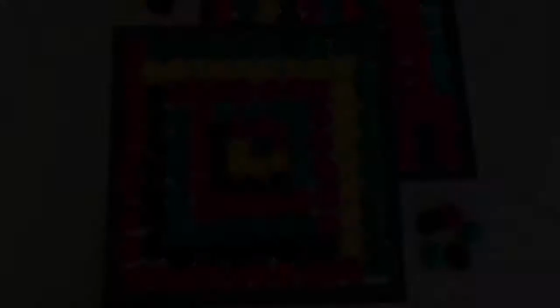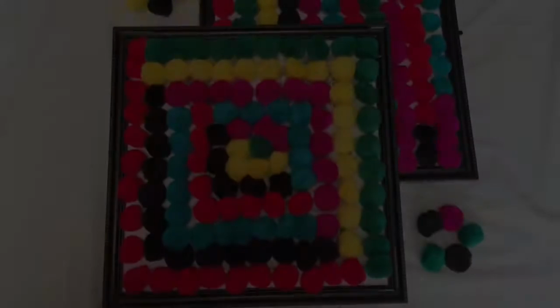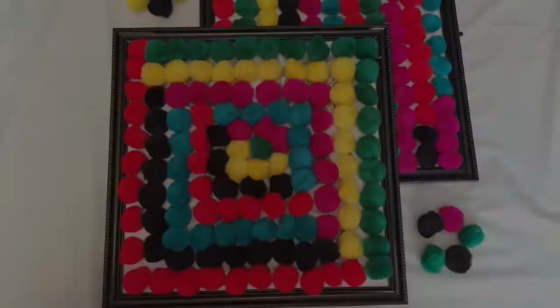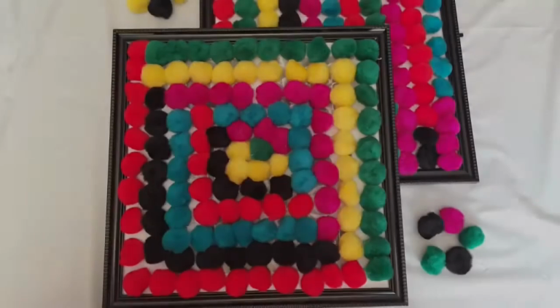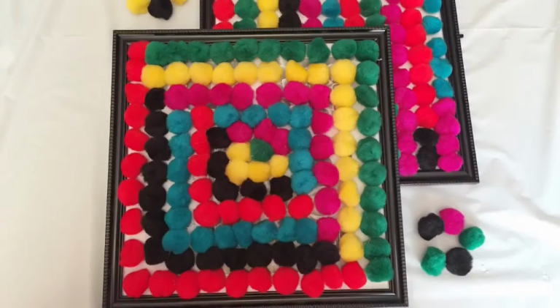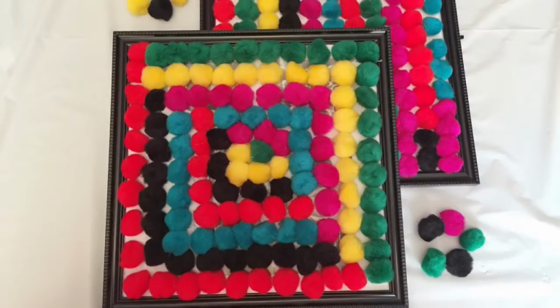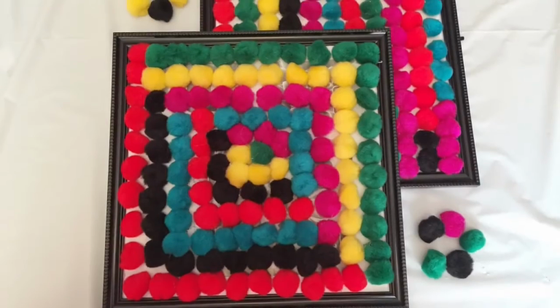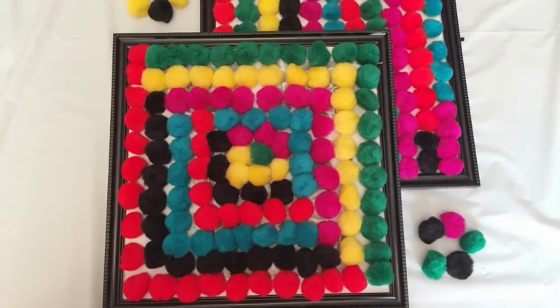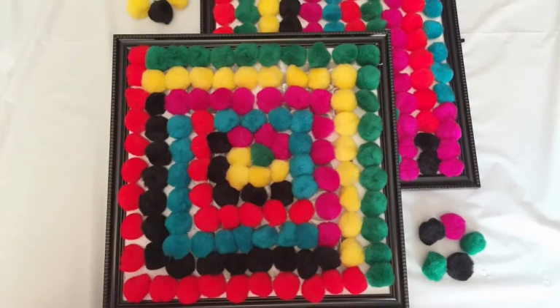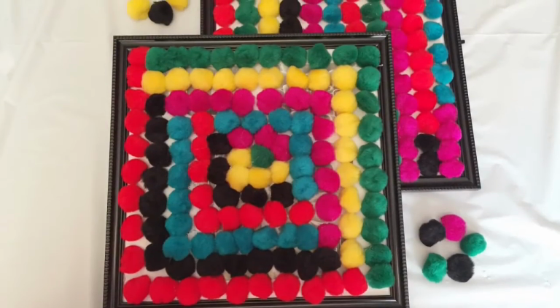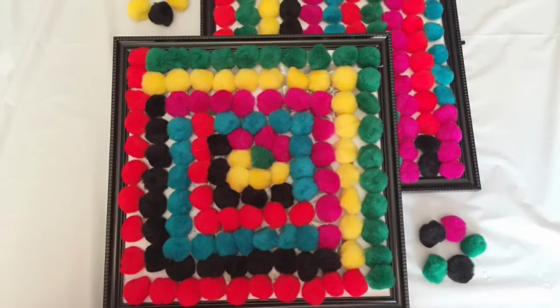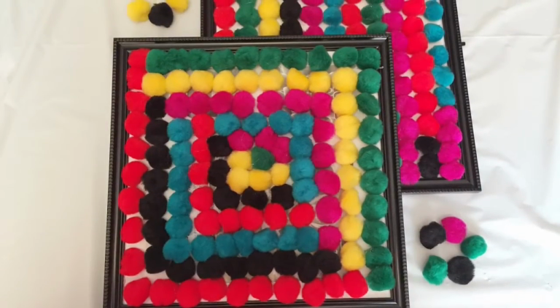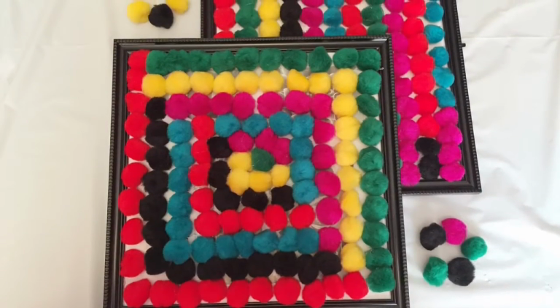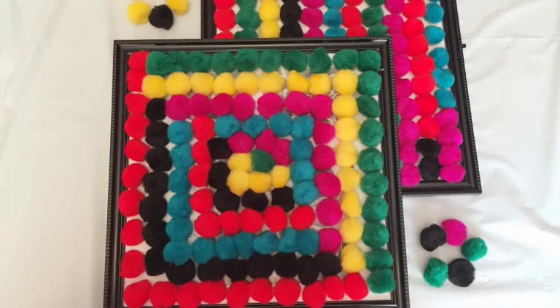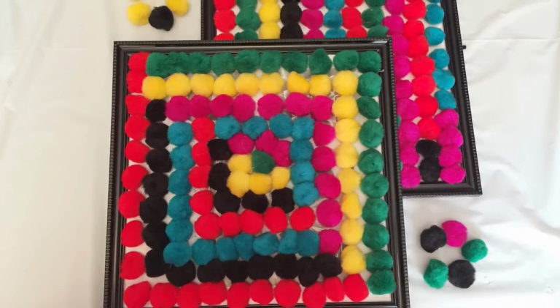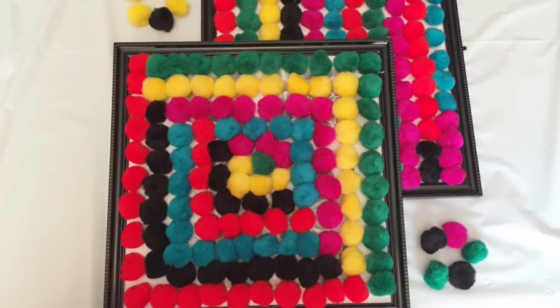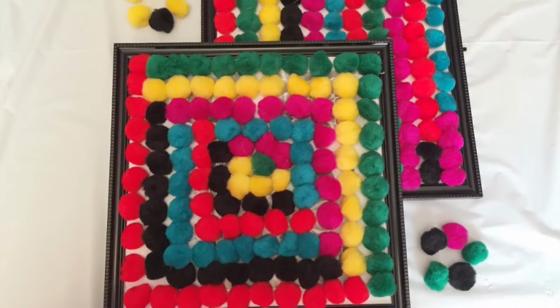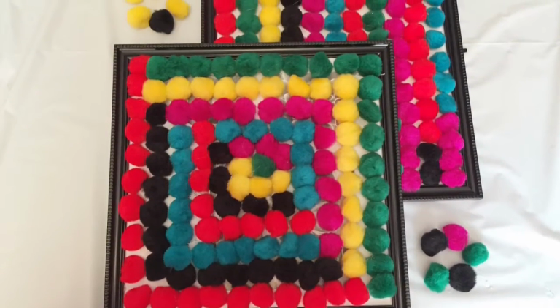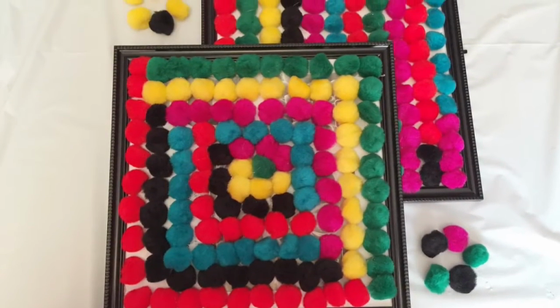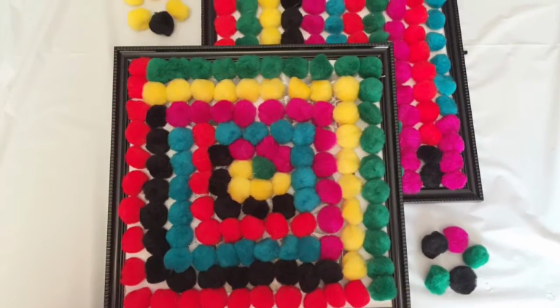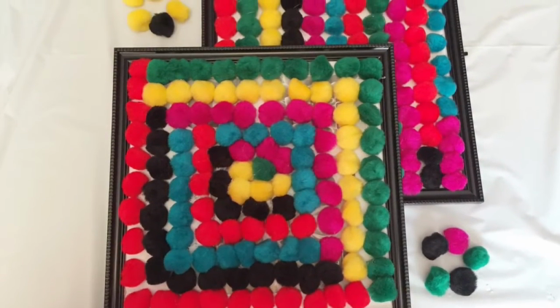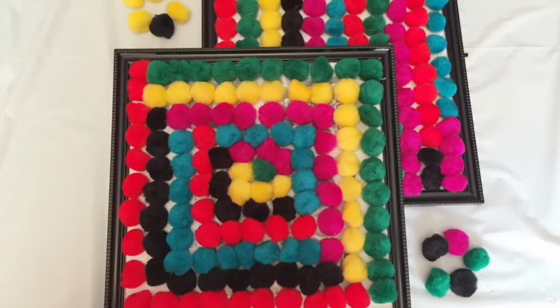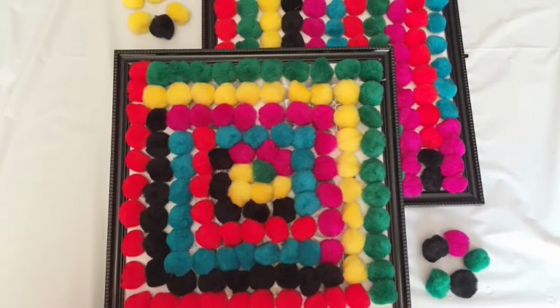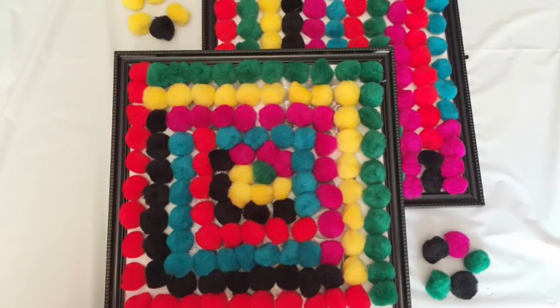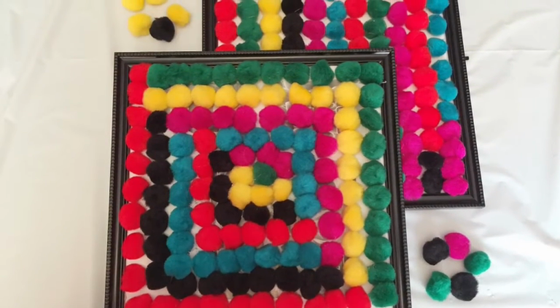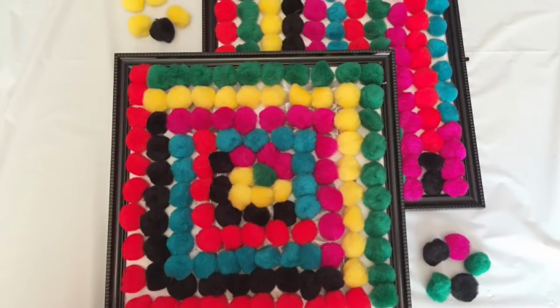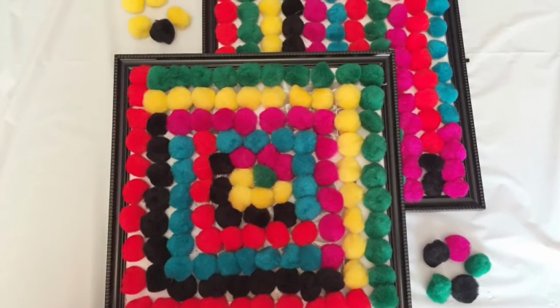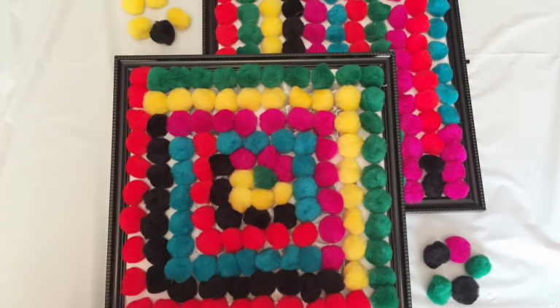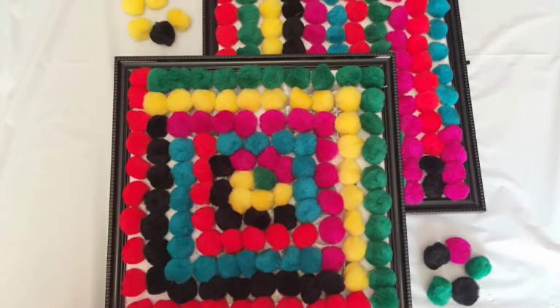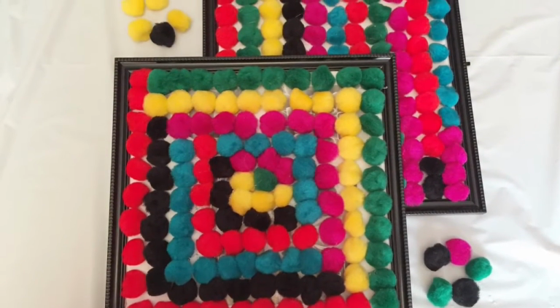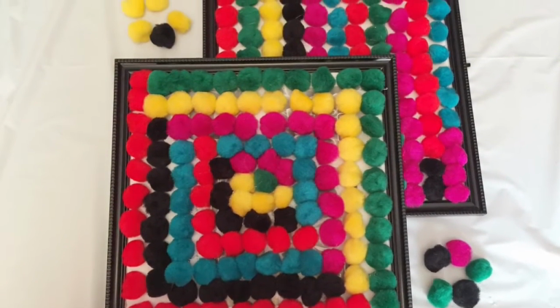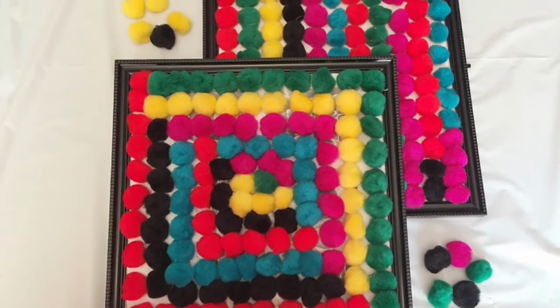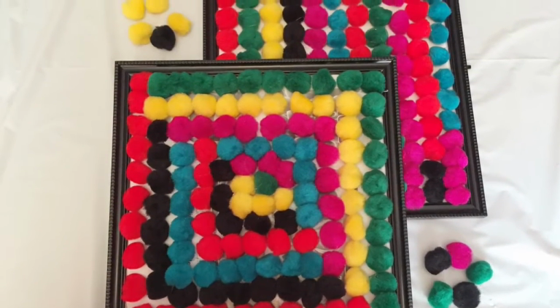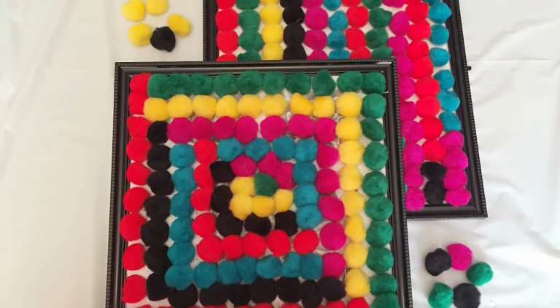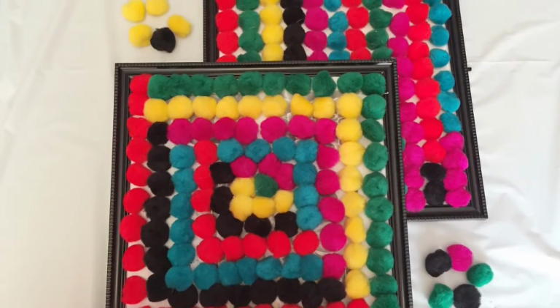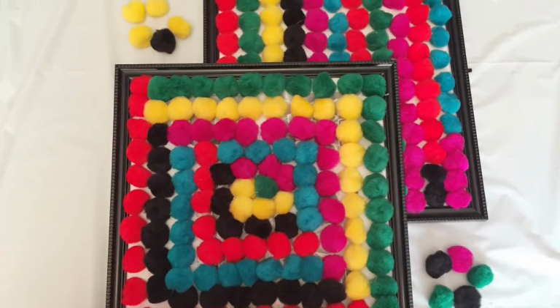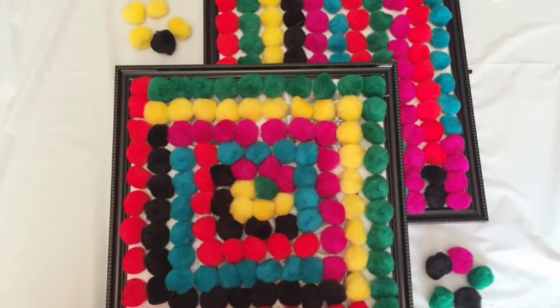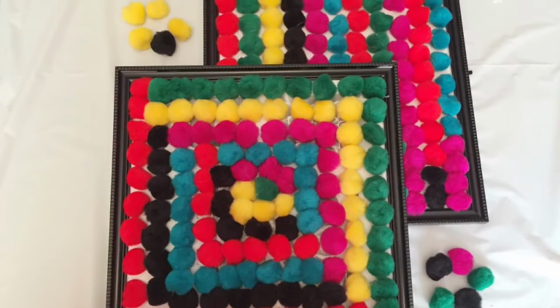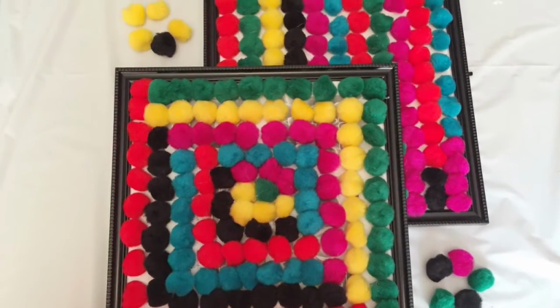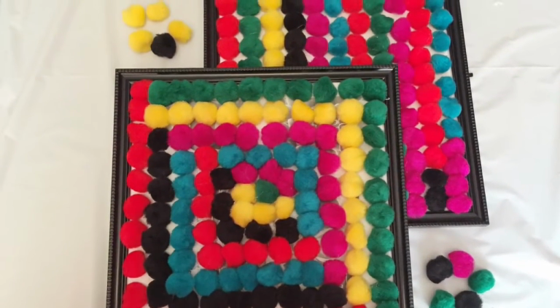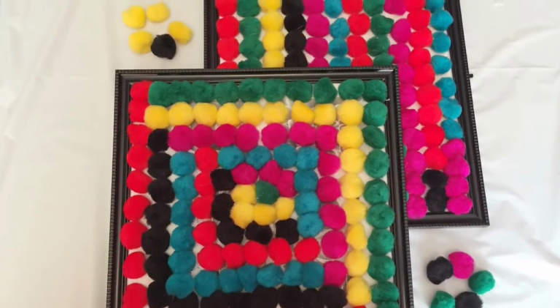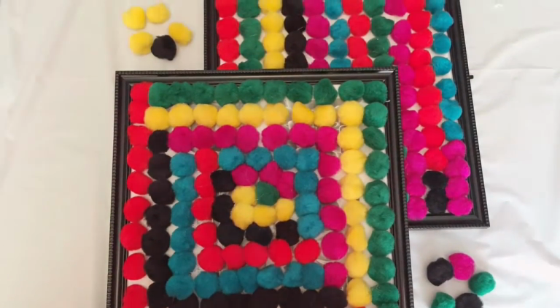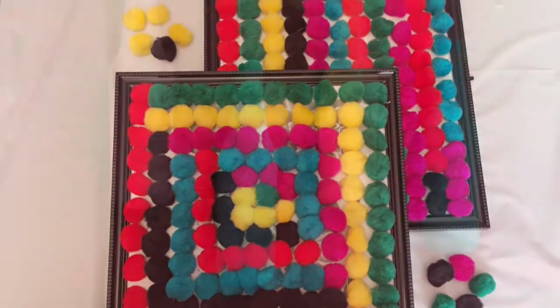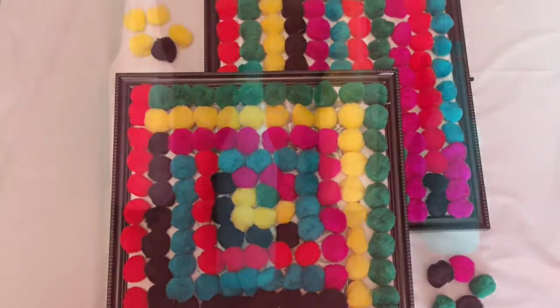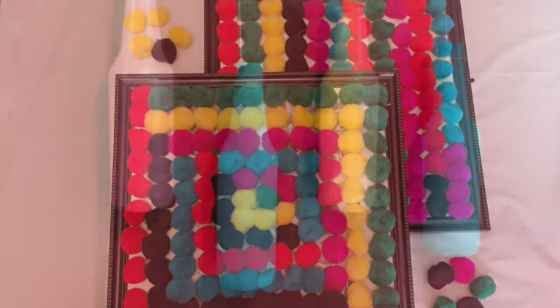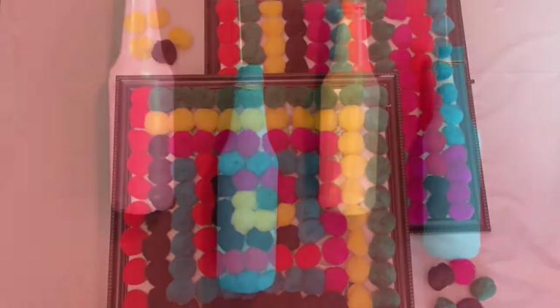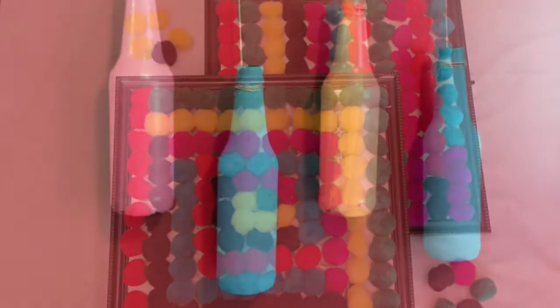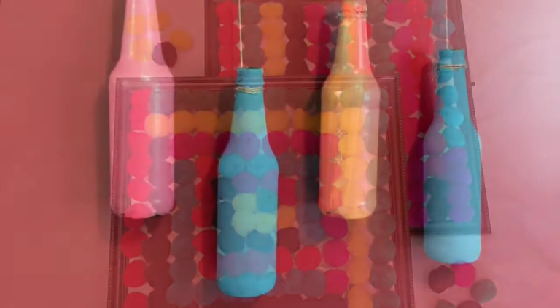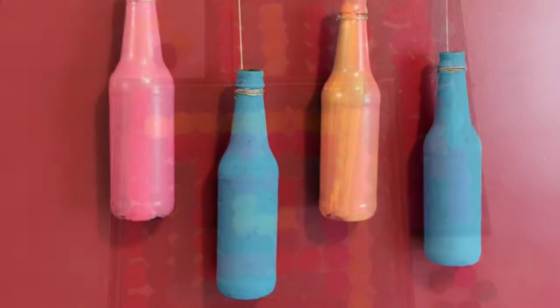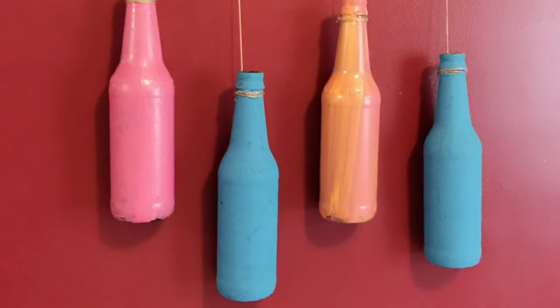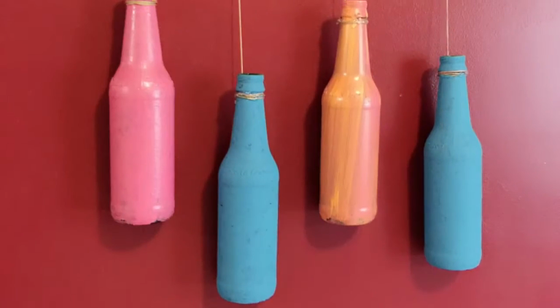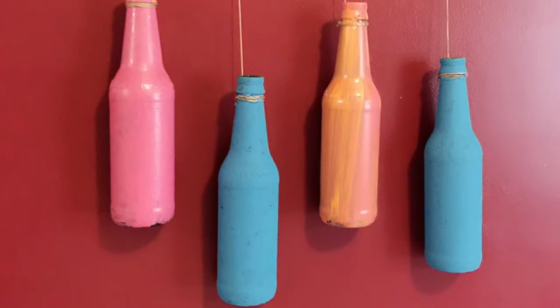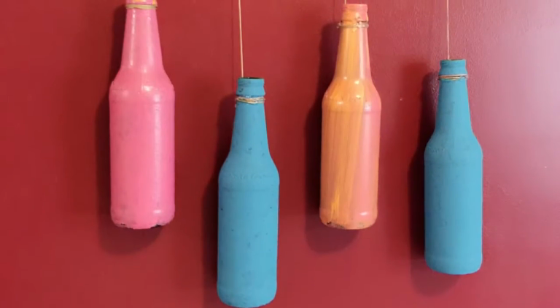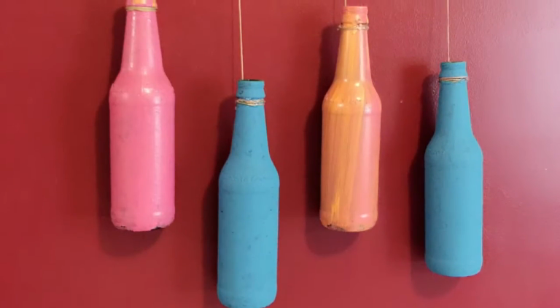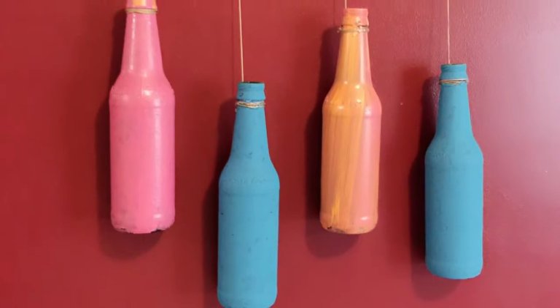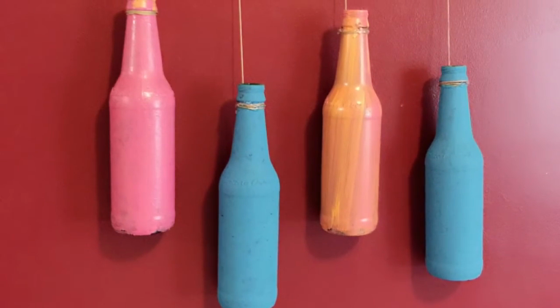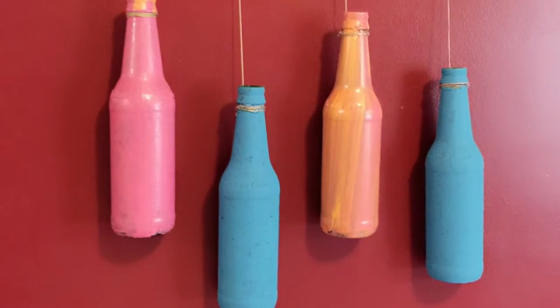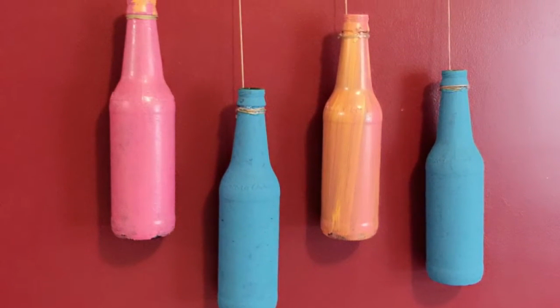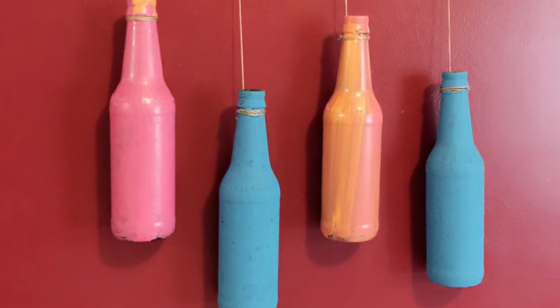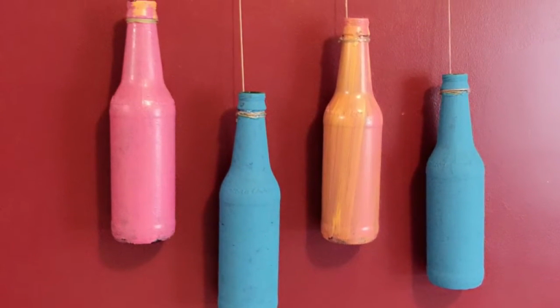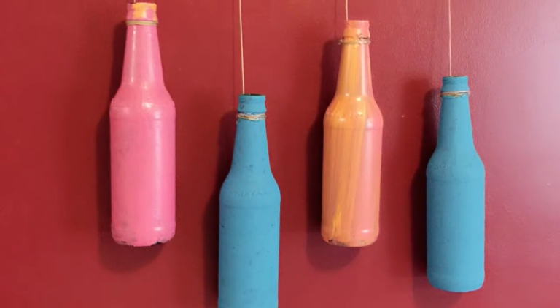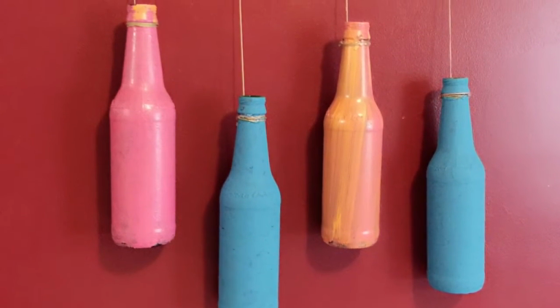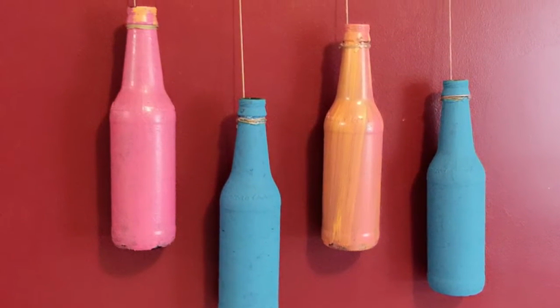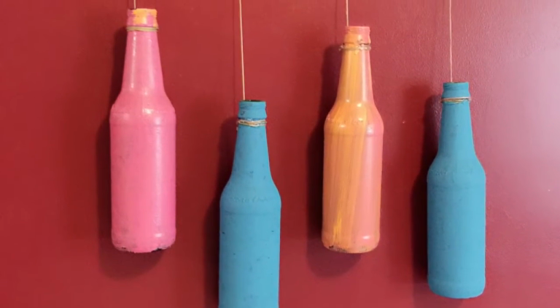Hello everybody, welcome back to my channel. Today I'm sharing my dollar DIY room decor with you all, so stay tuned.